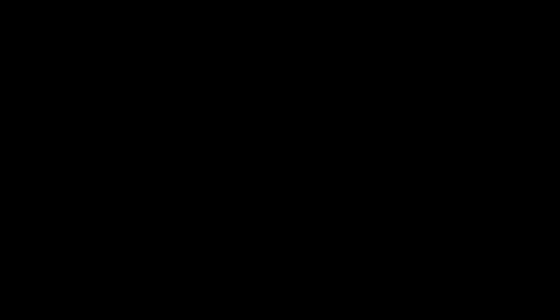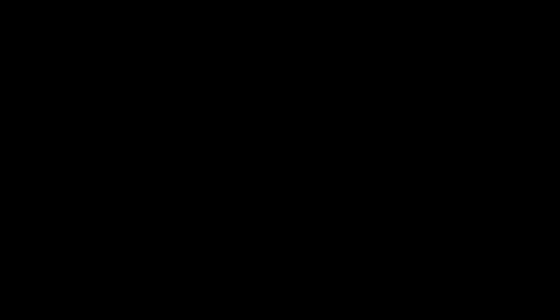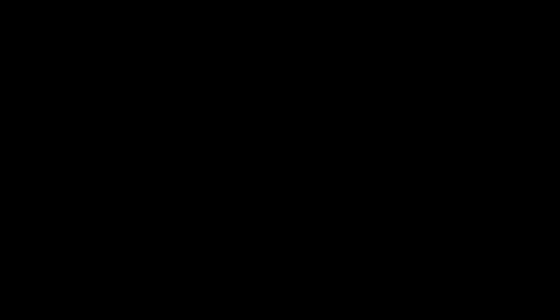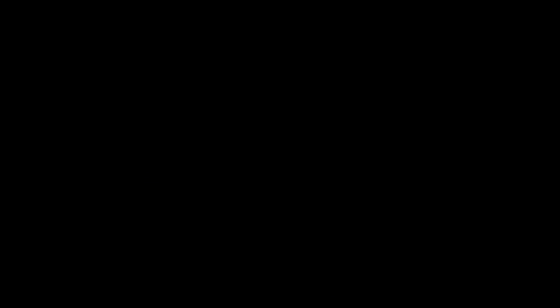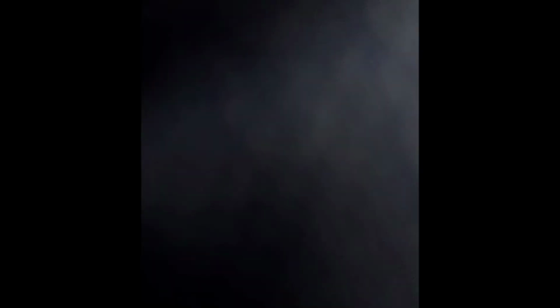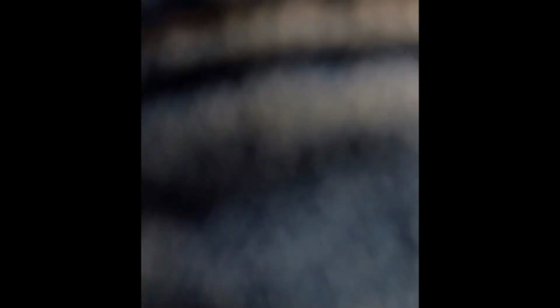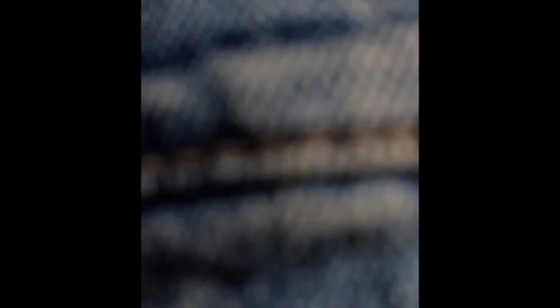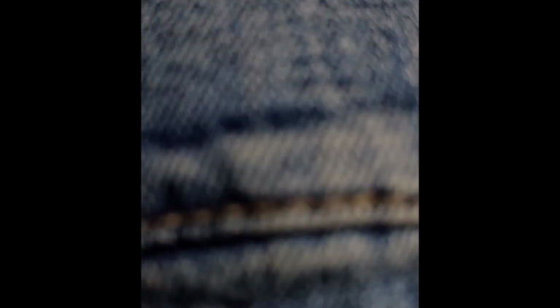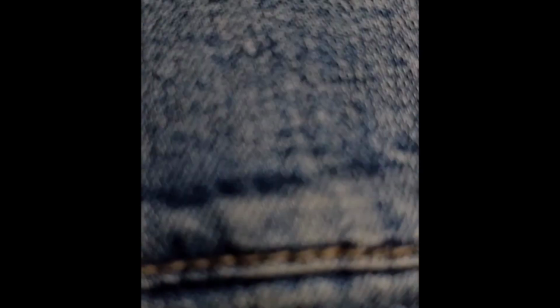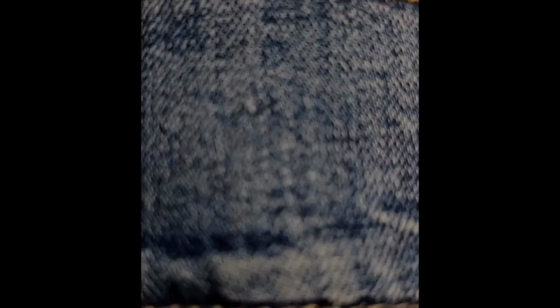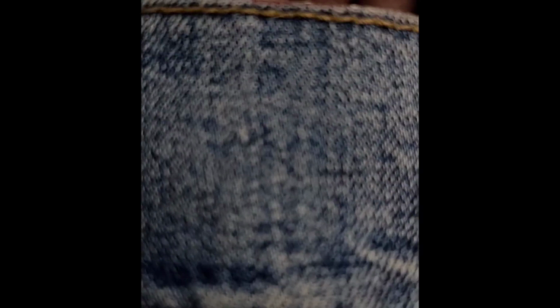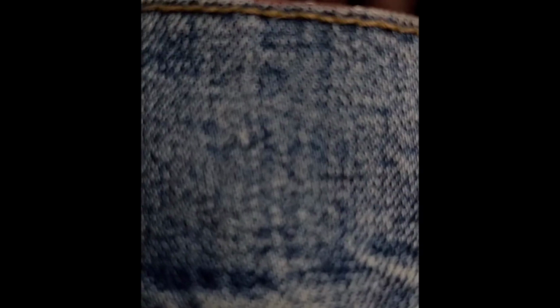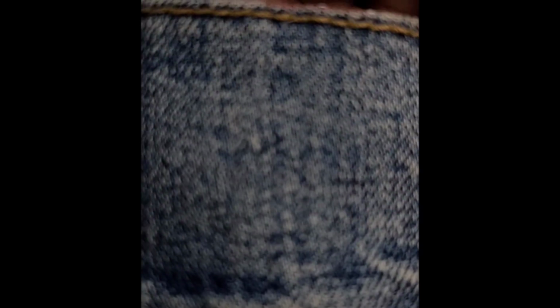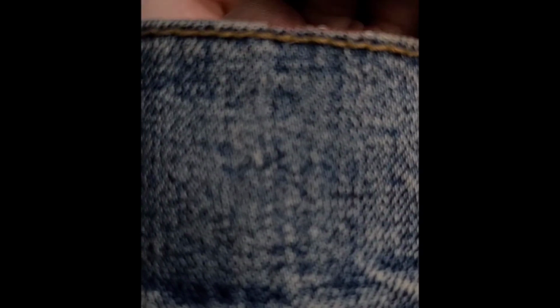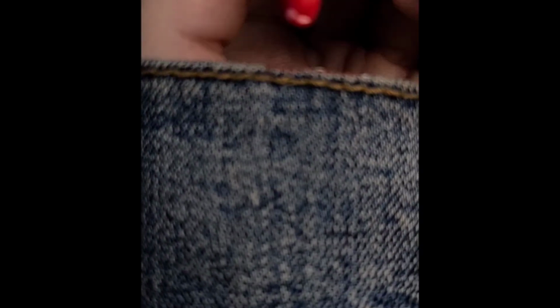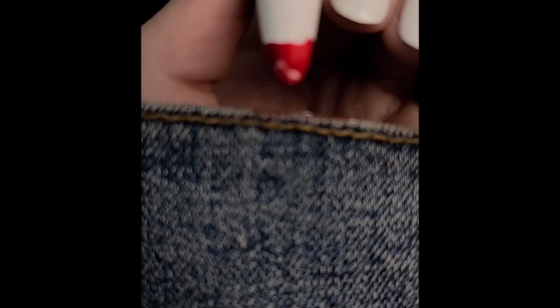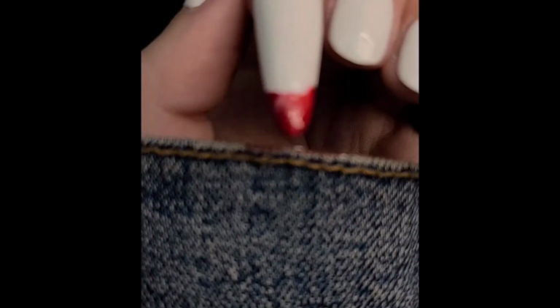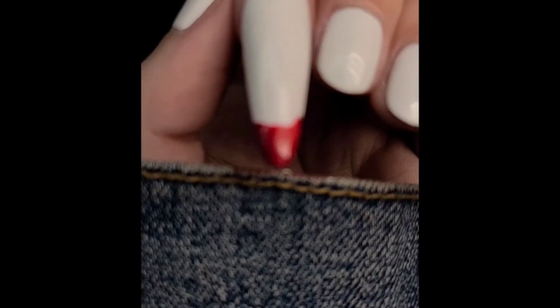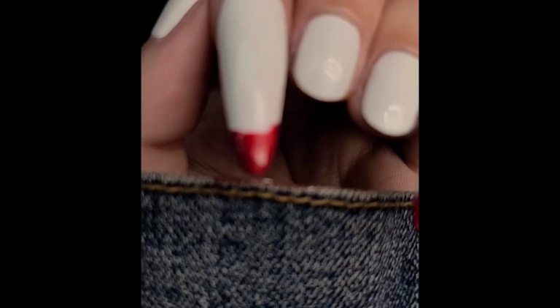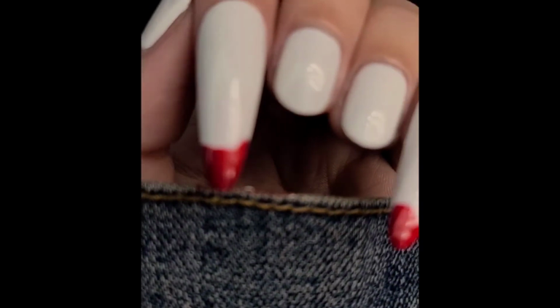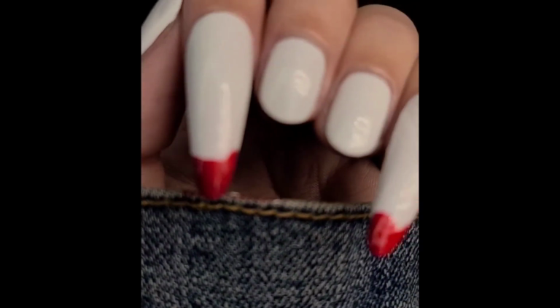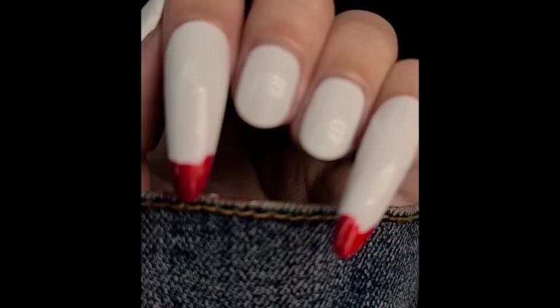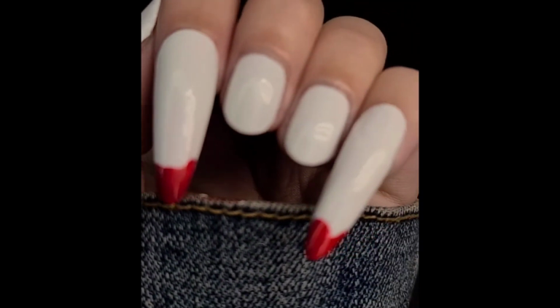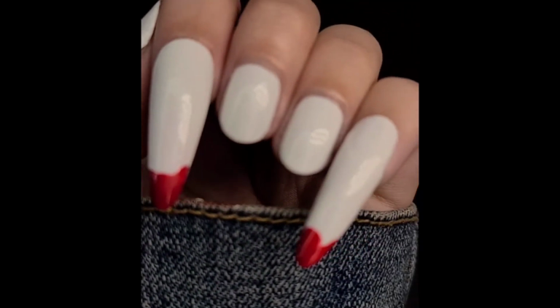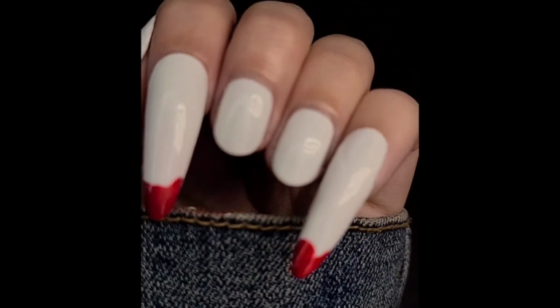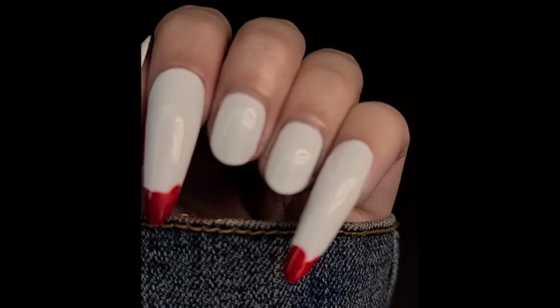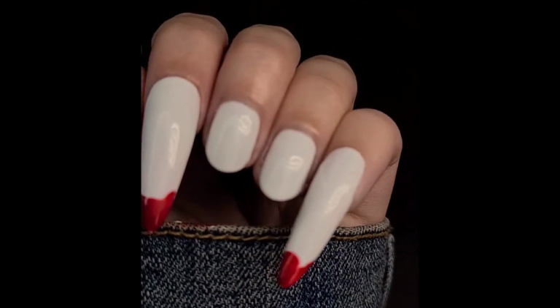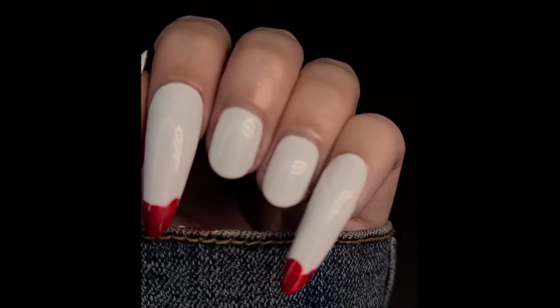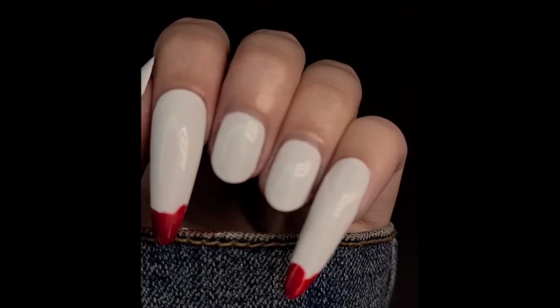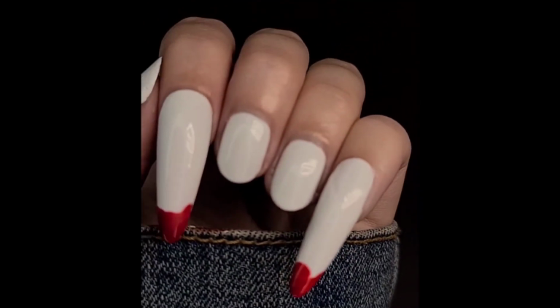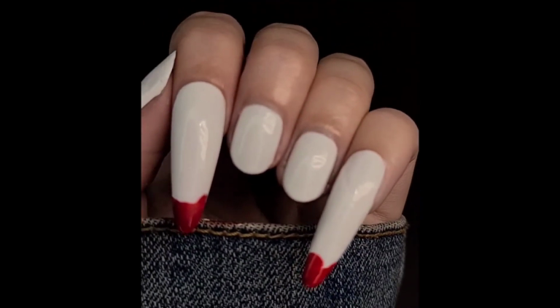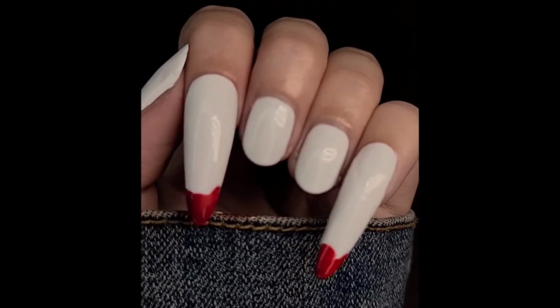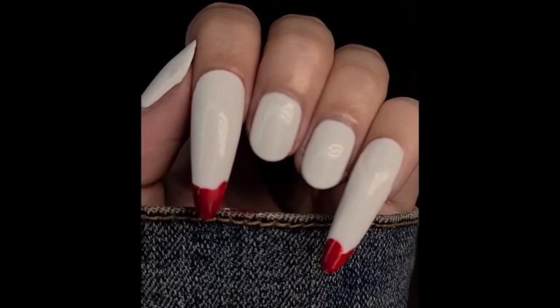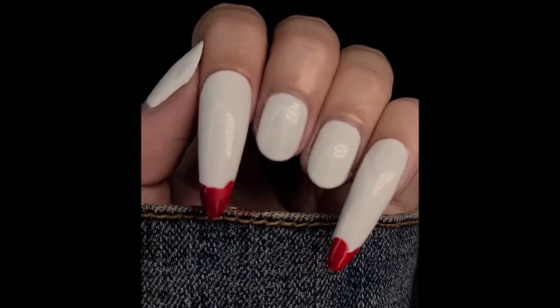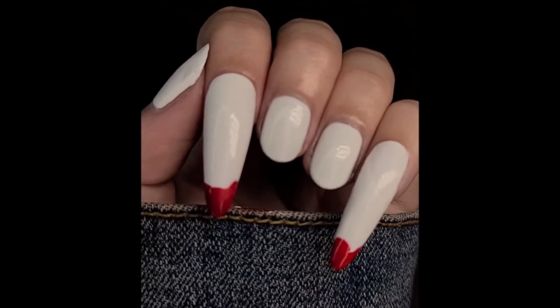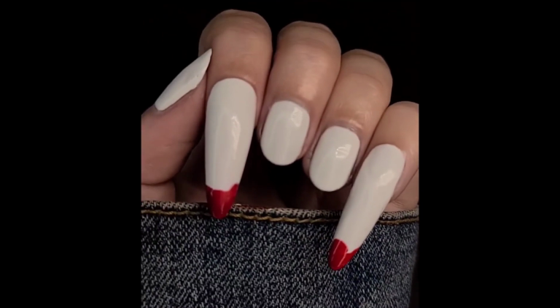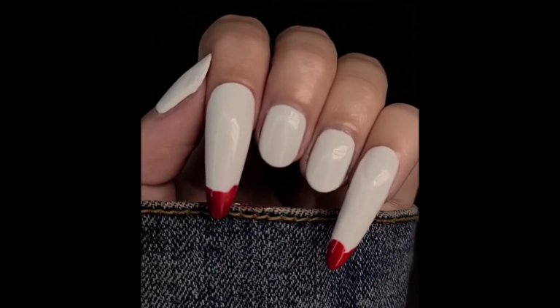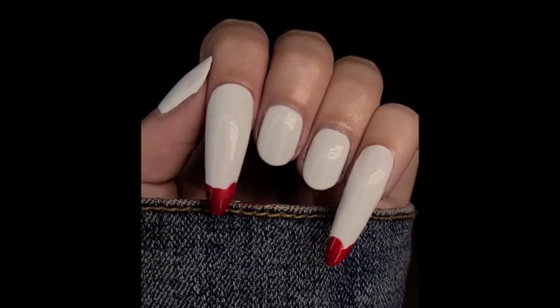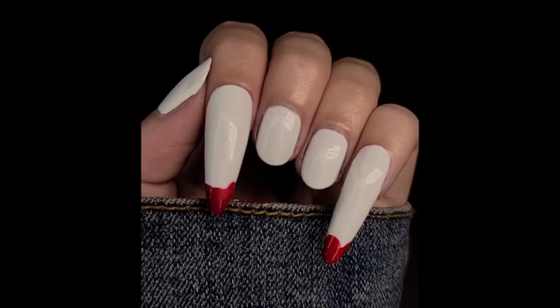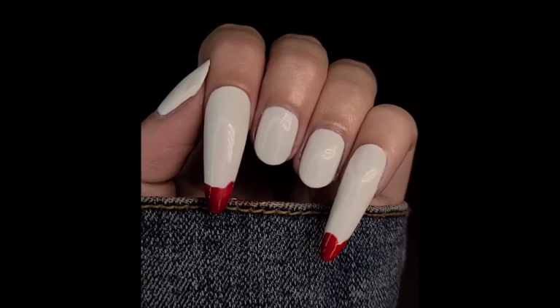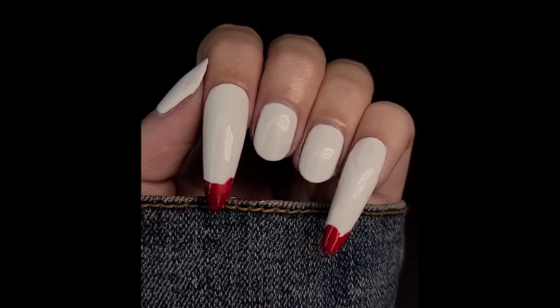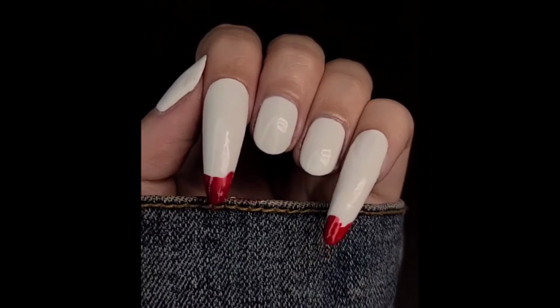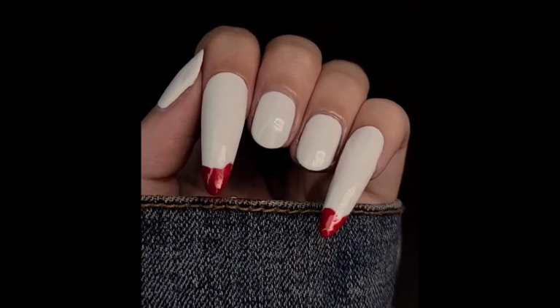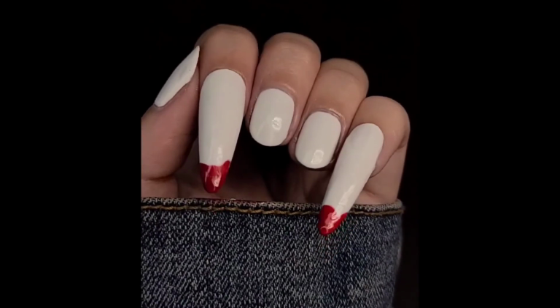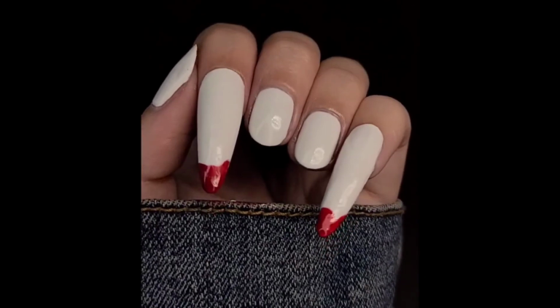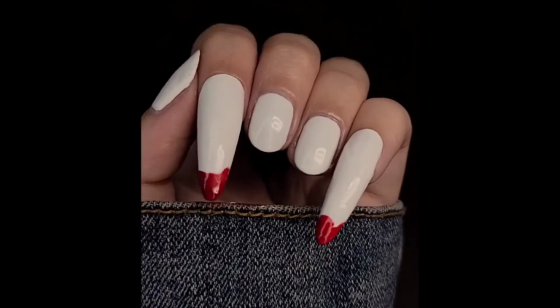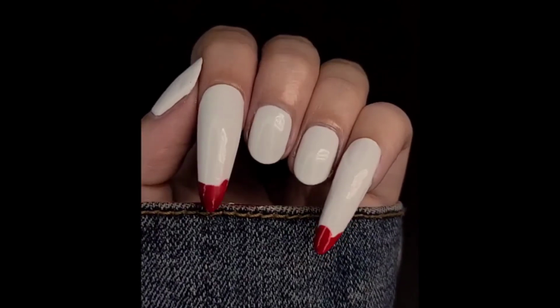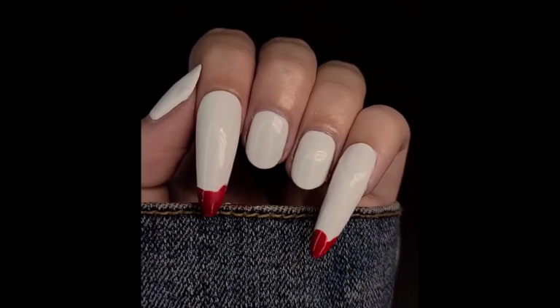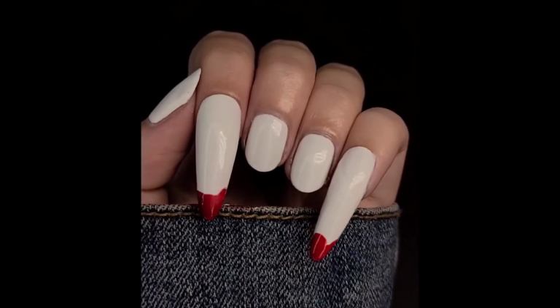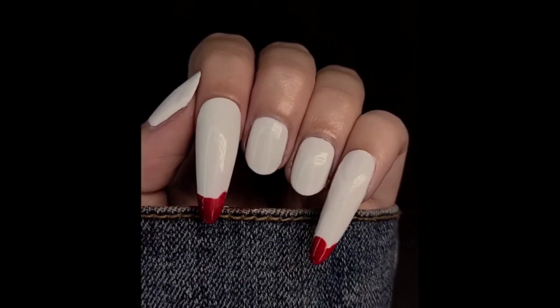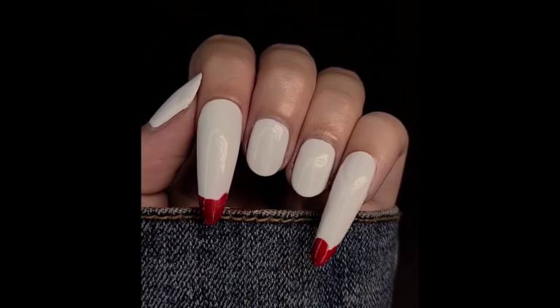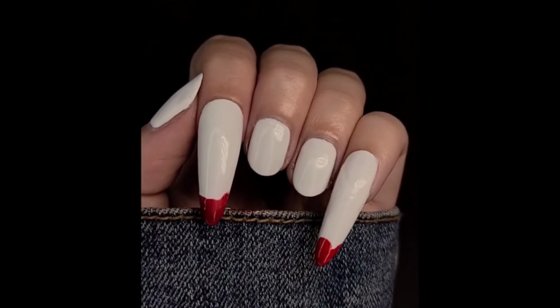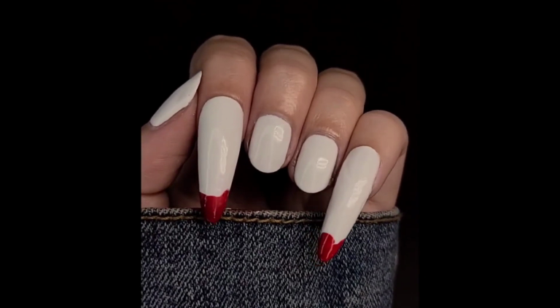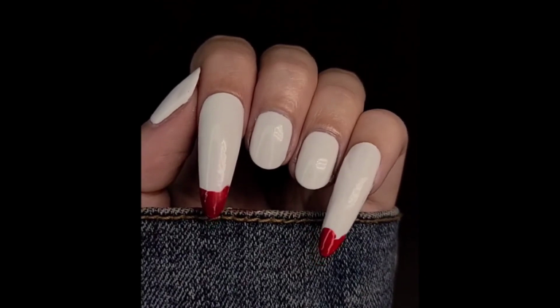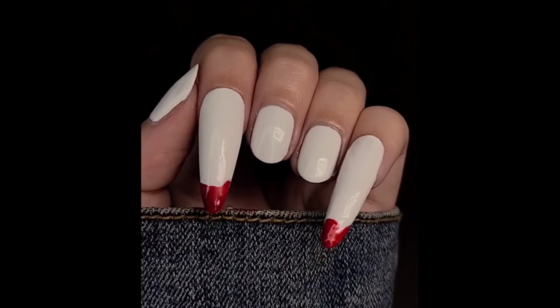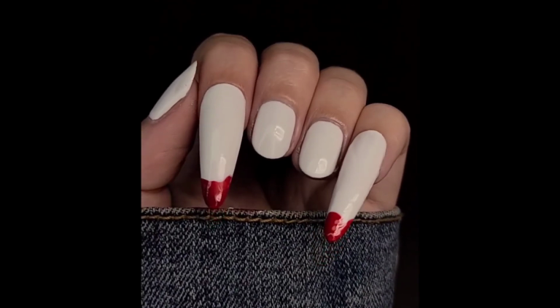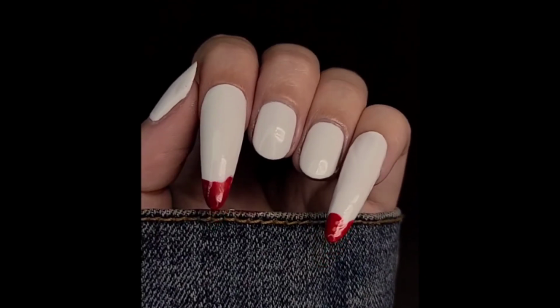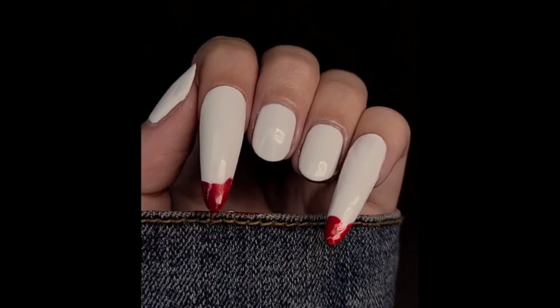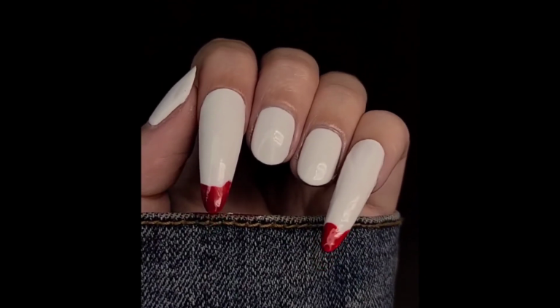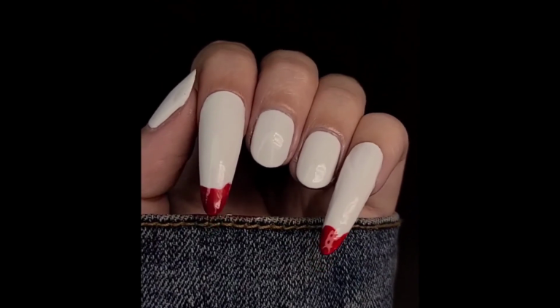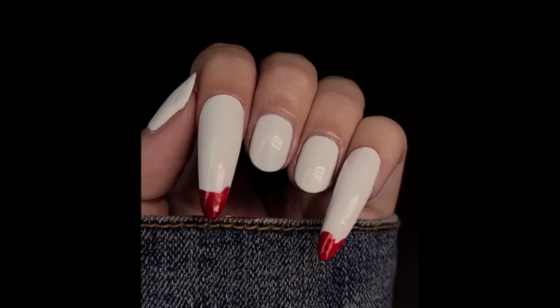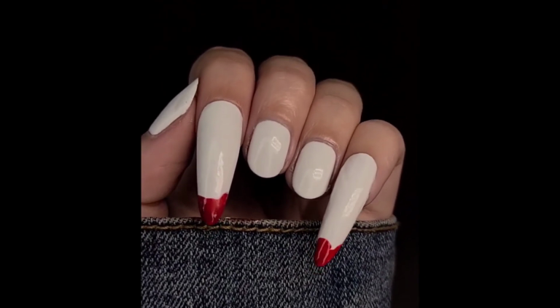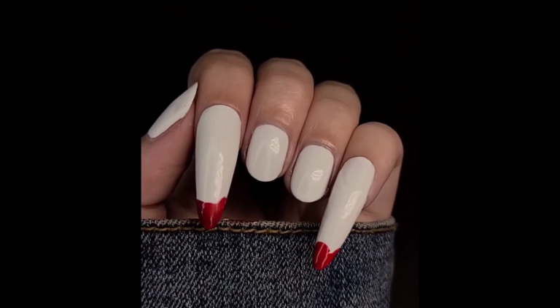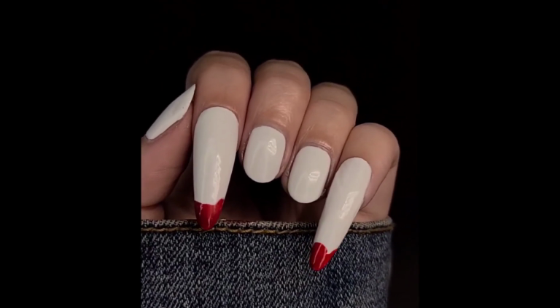There you have it! You have simple vampire fang nails, great for Halloween. Hope you enjoyed this simple tutorial!